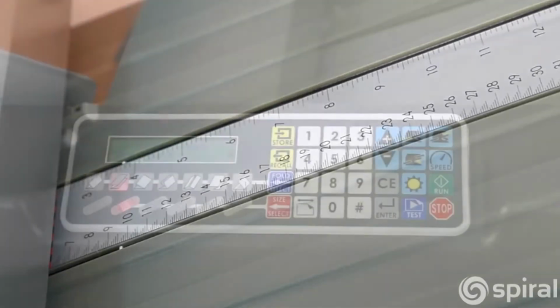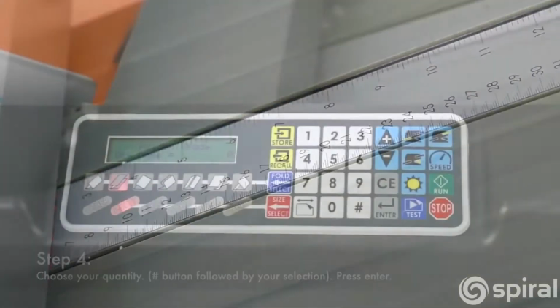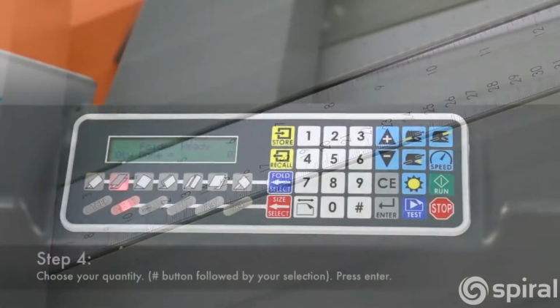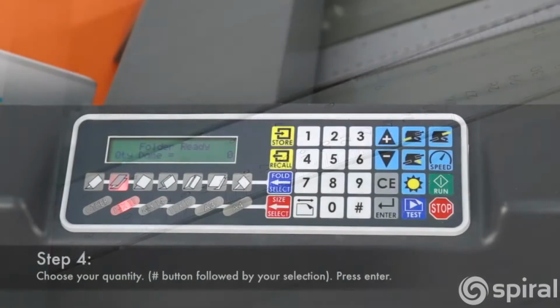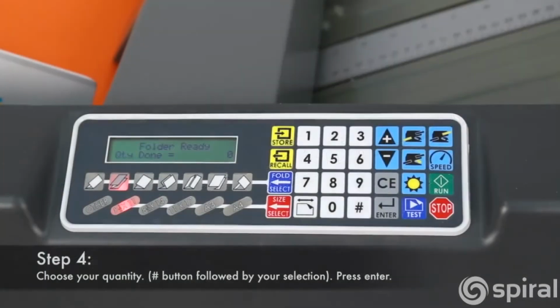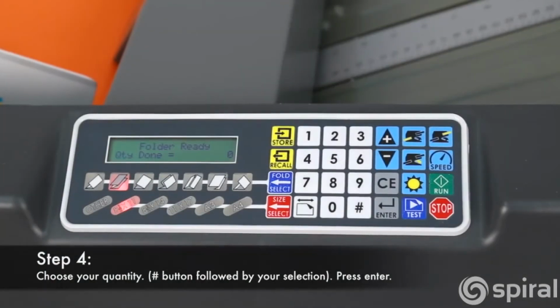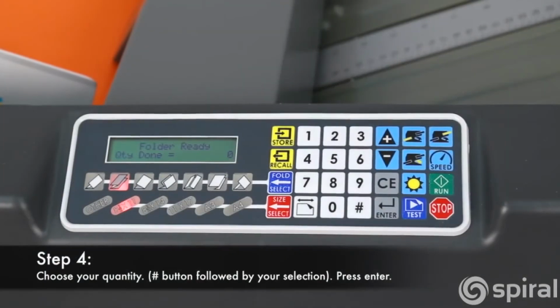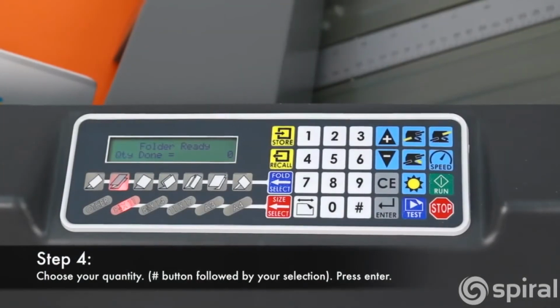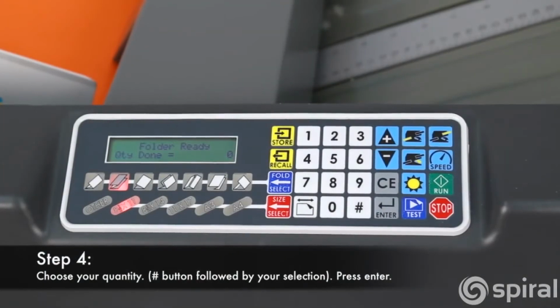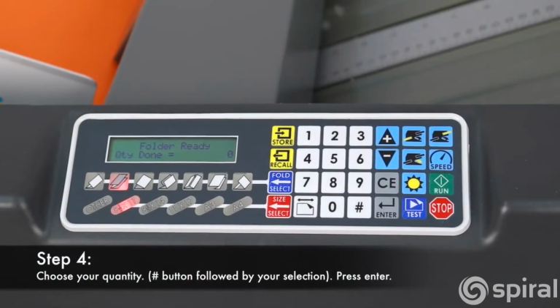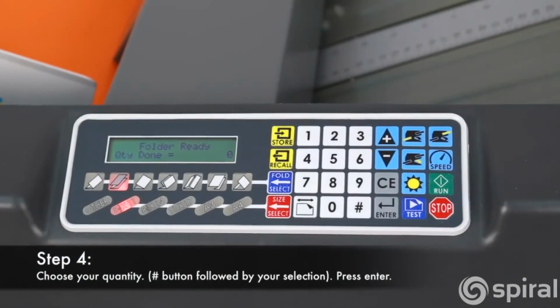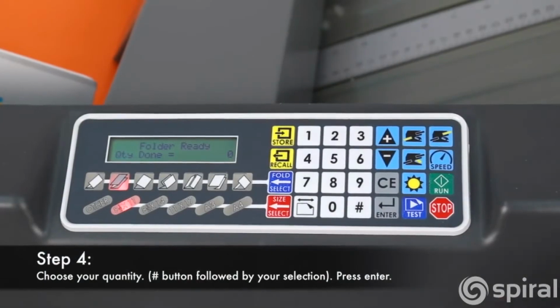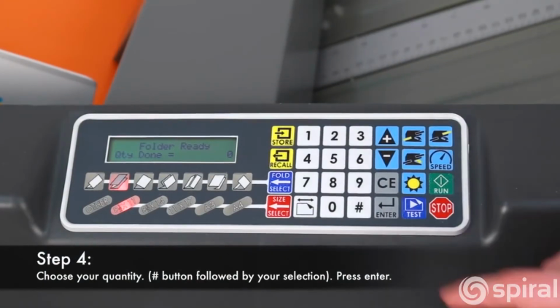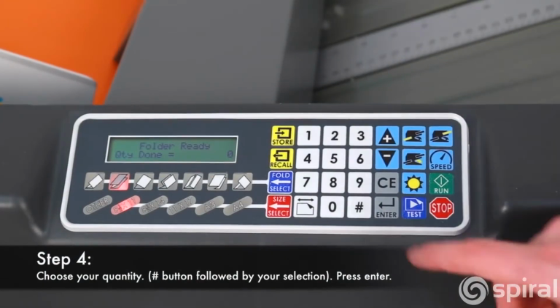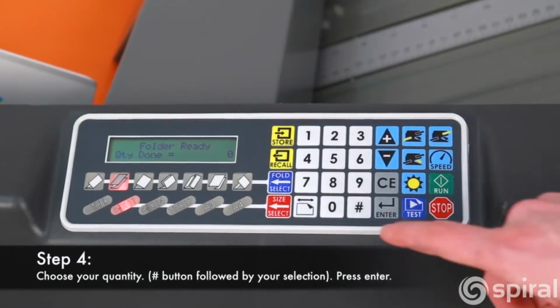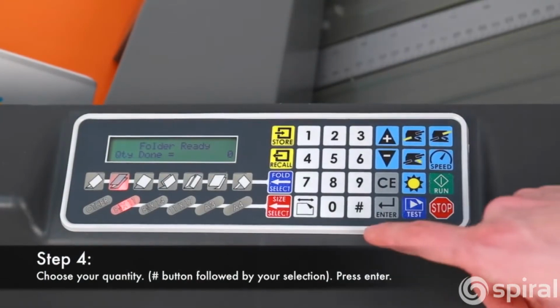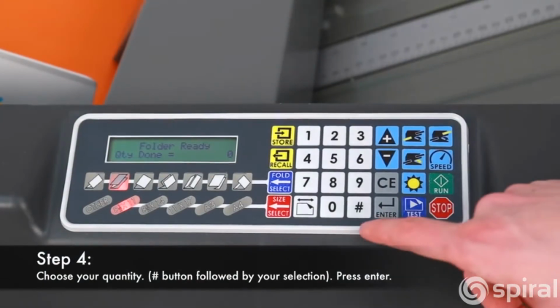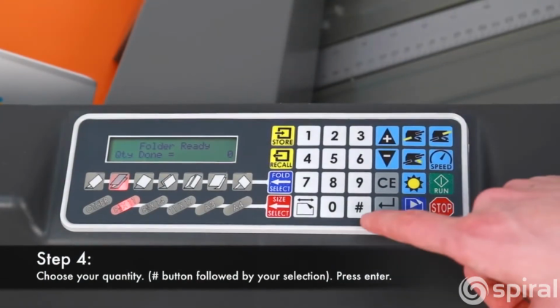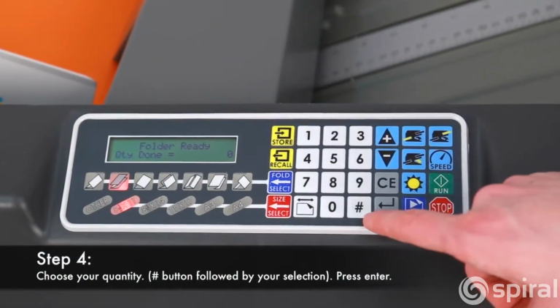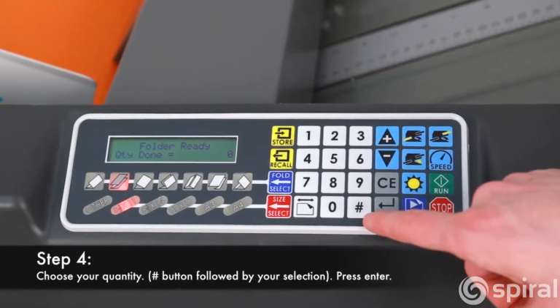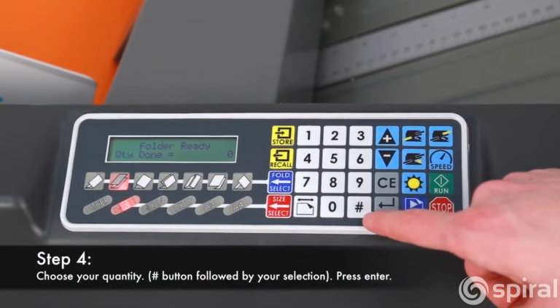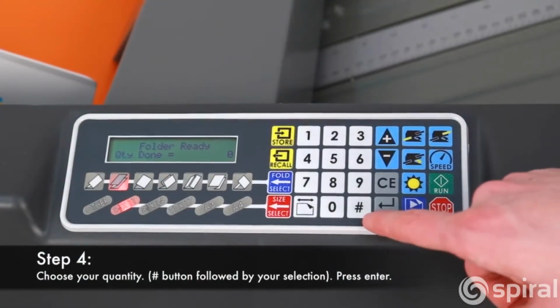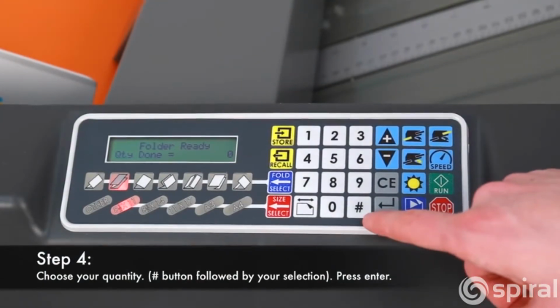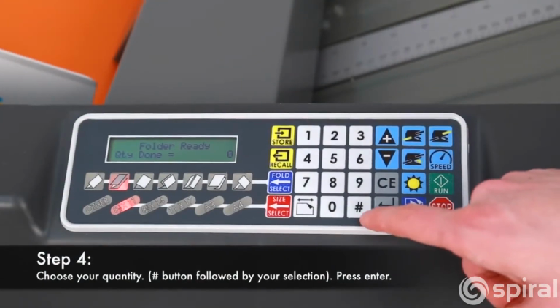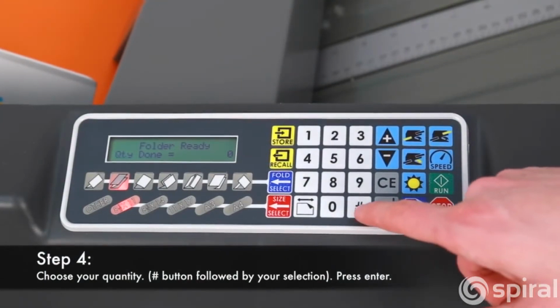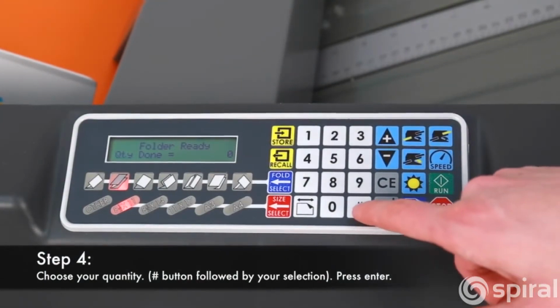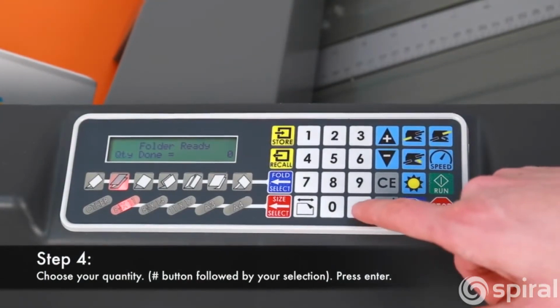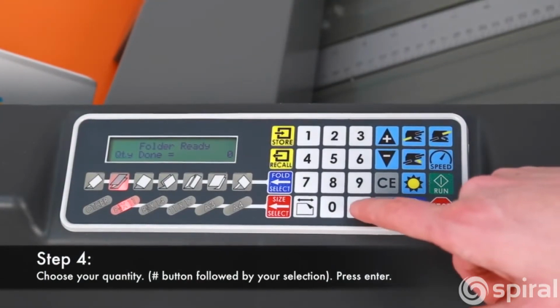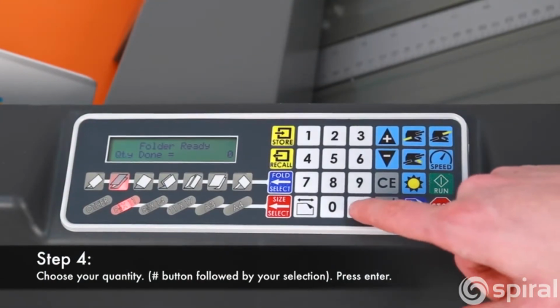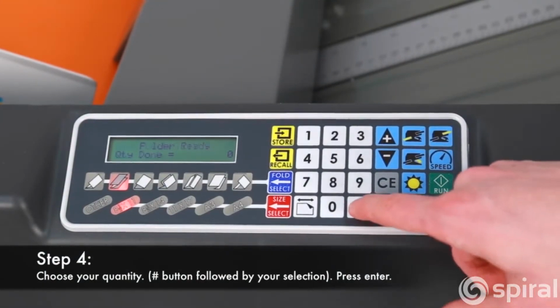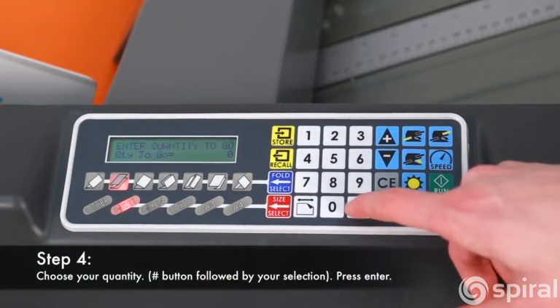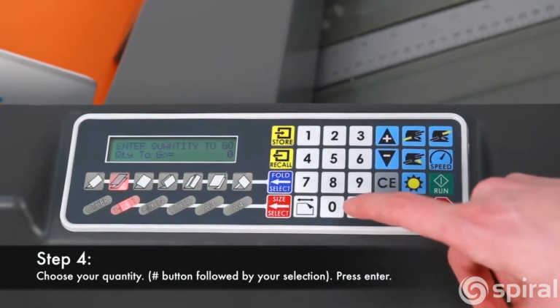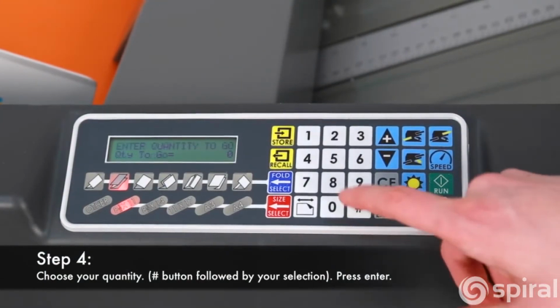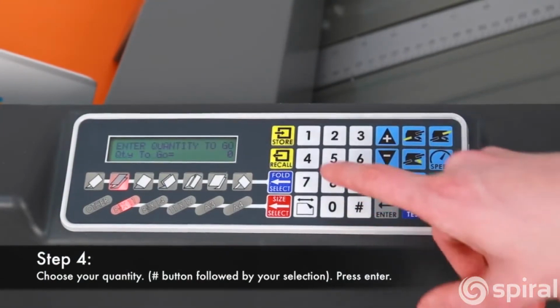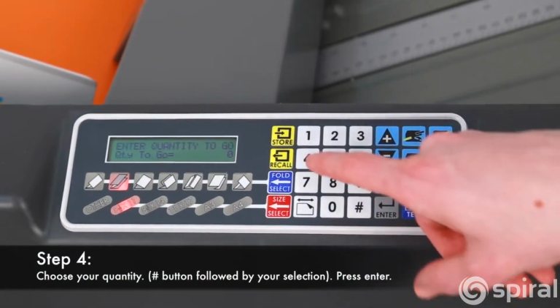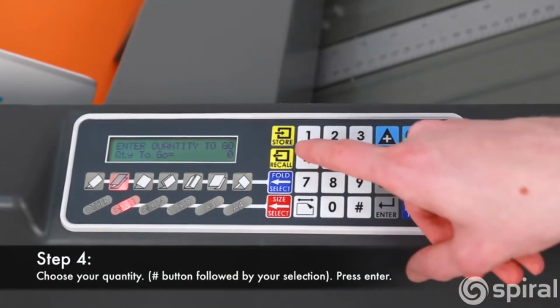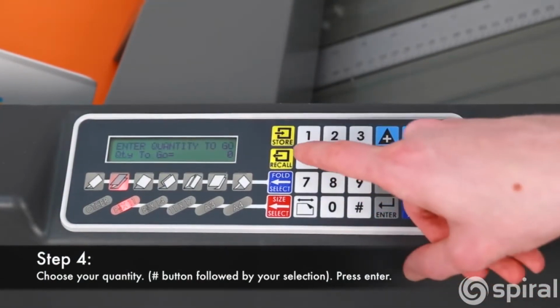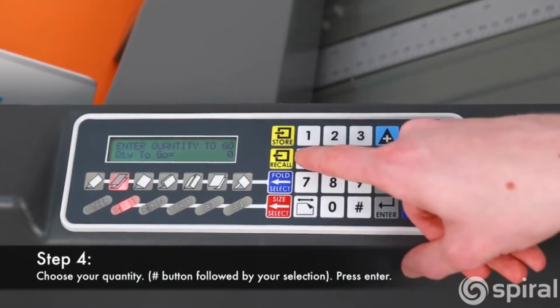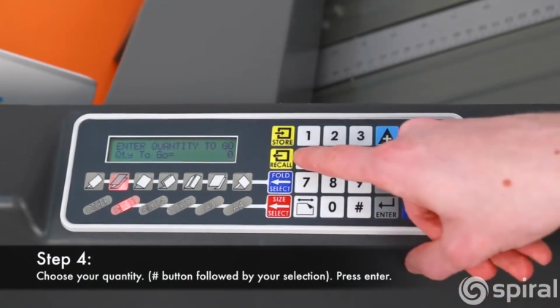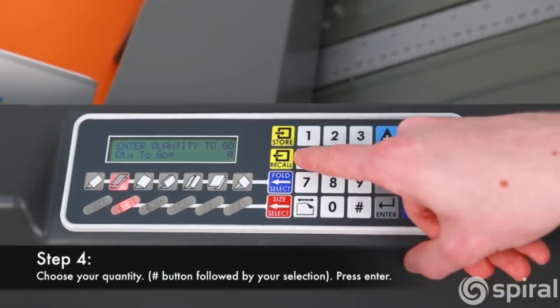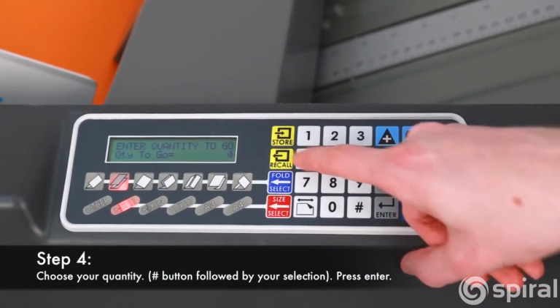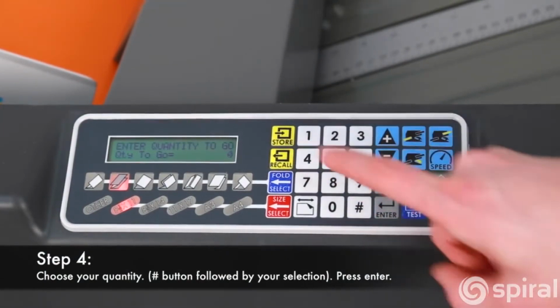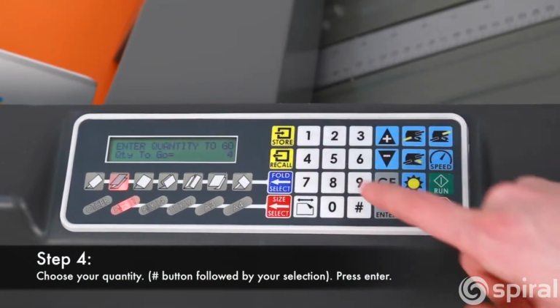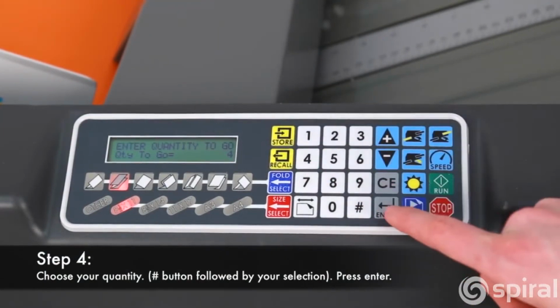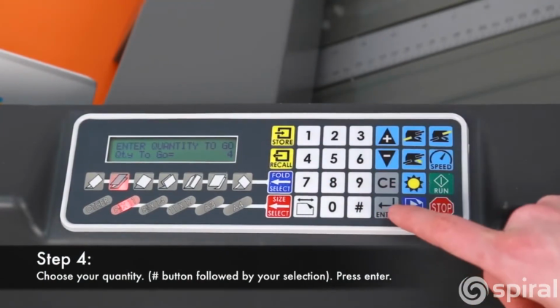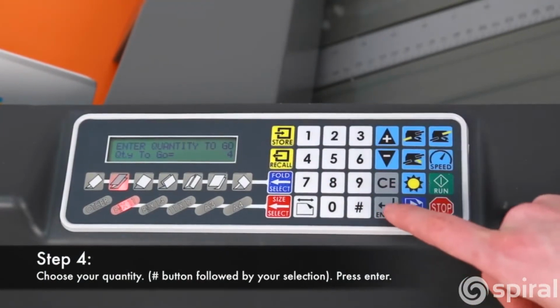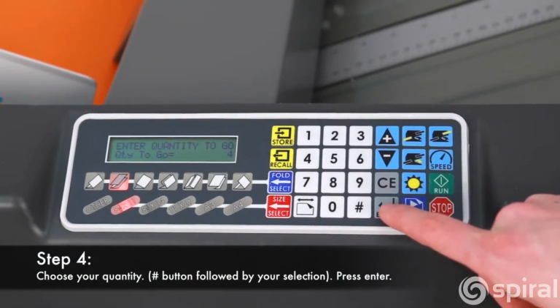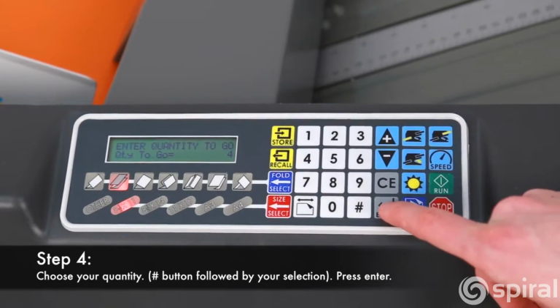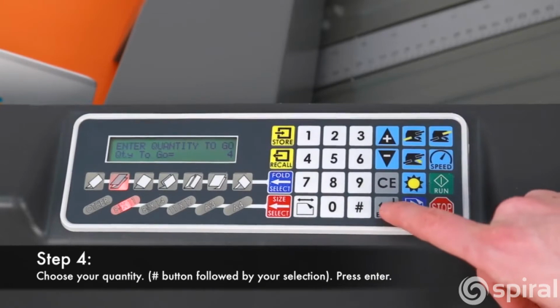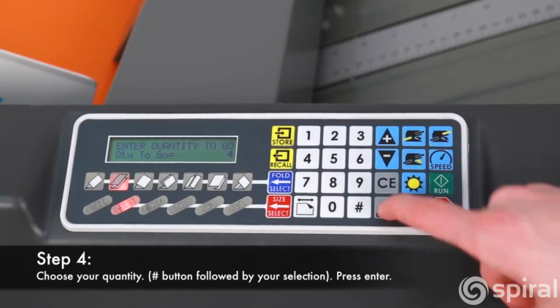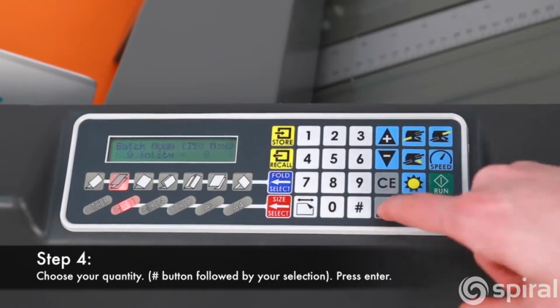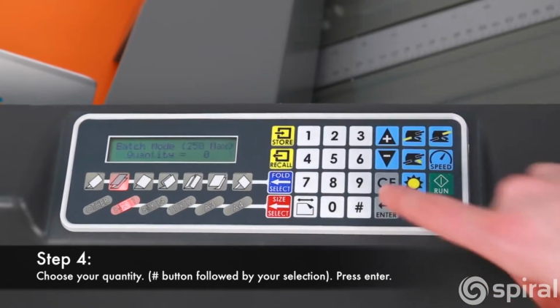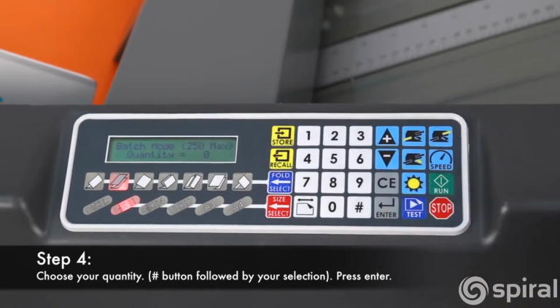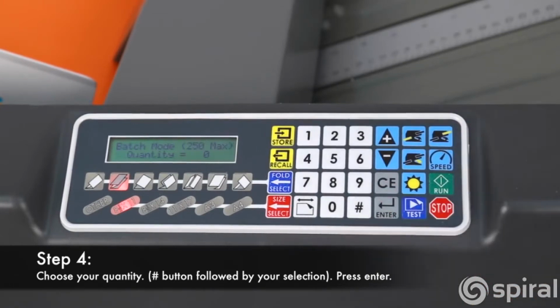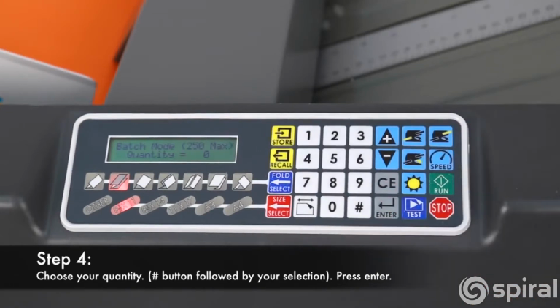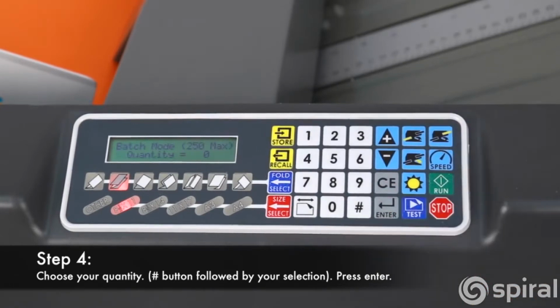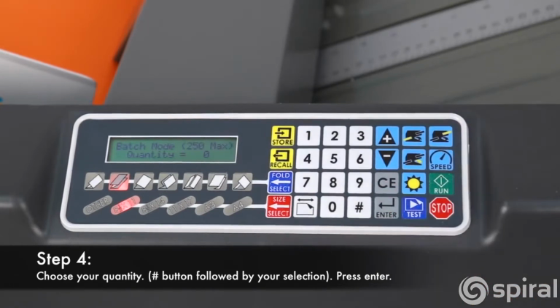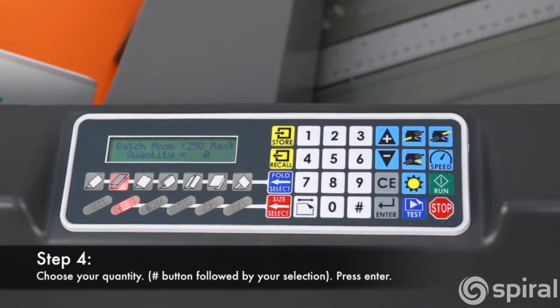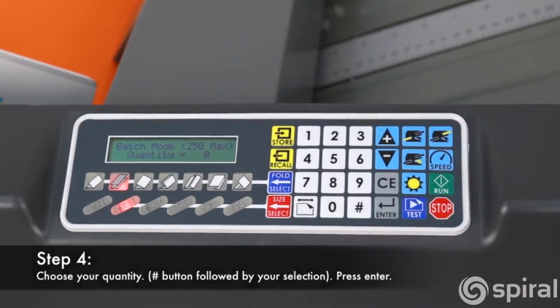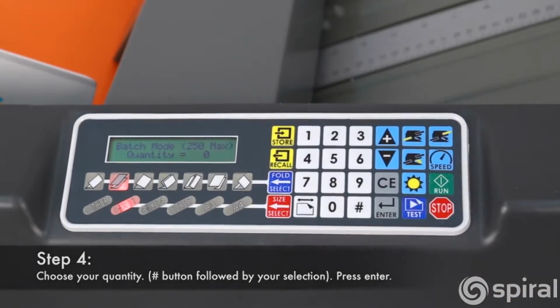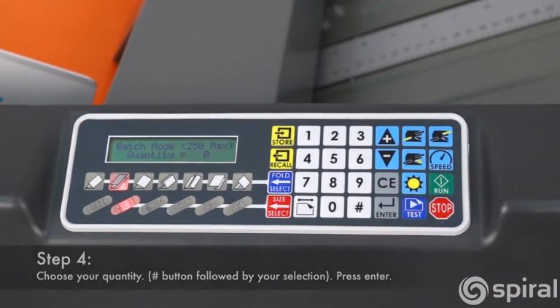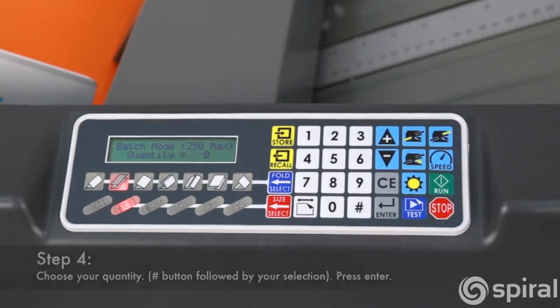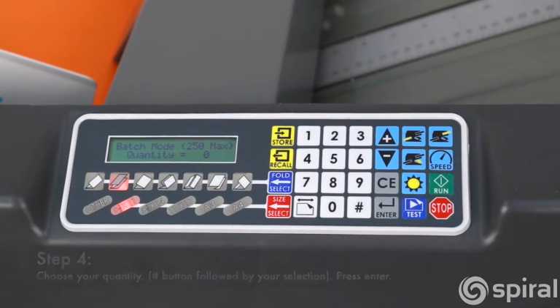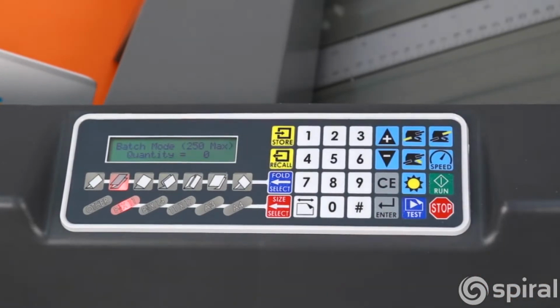Next, choose your quantity by pressing the Number button, entering your desired amount on the touchpad, and pressing Enter.